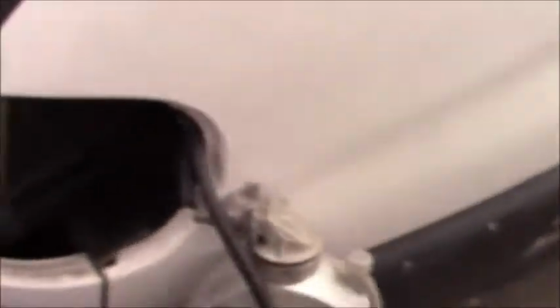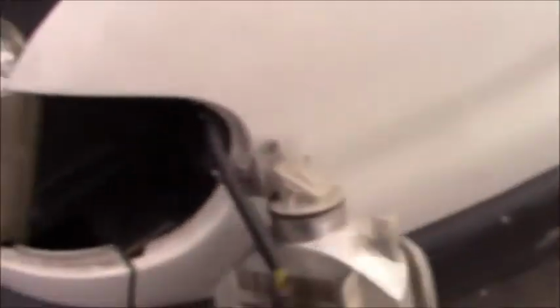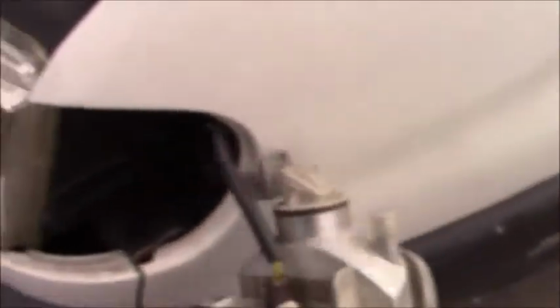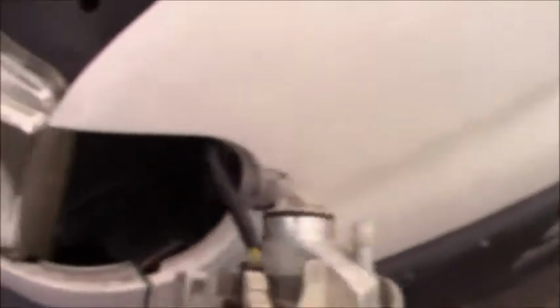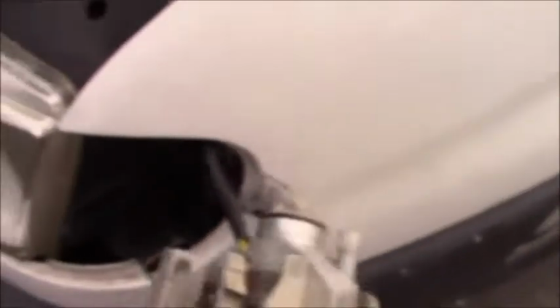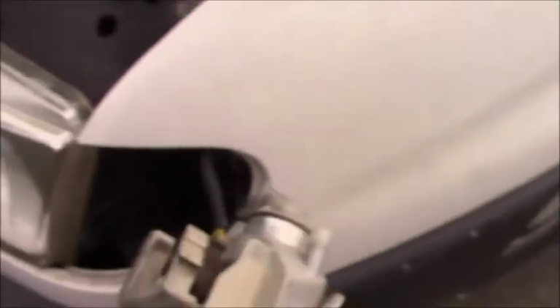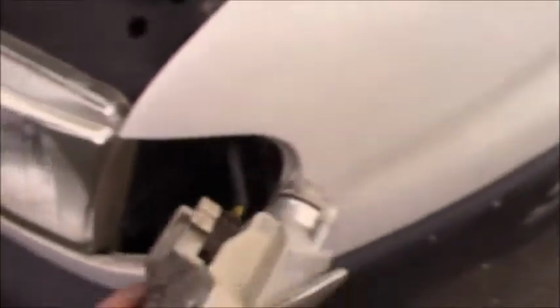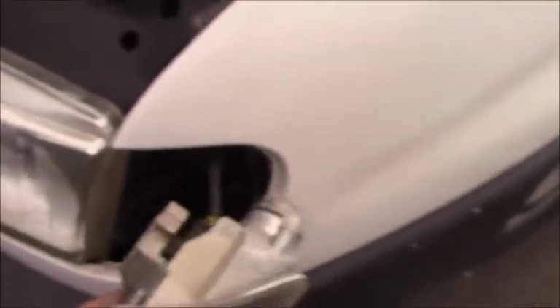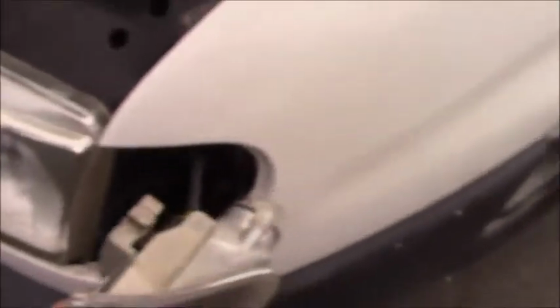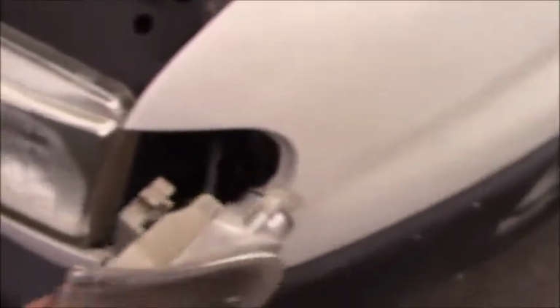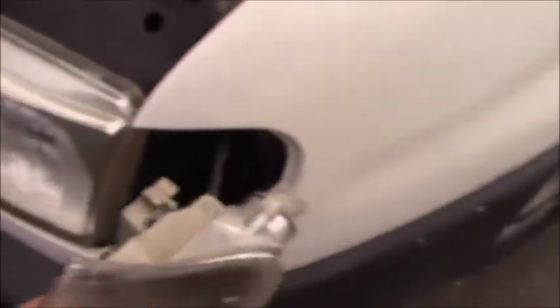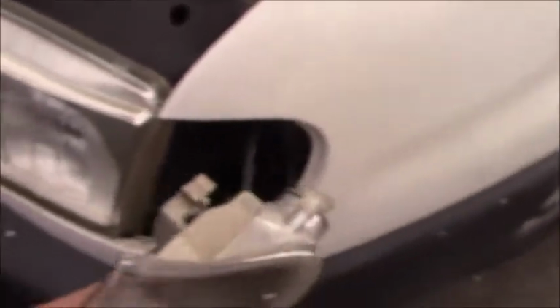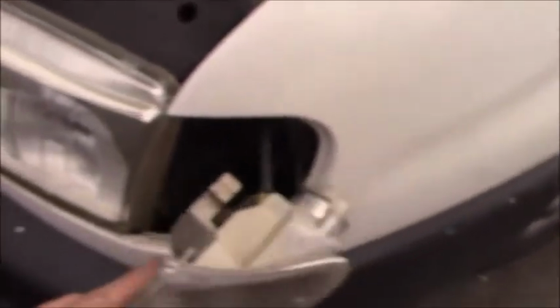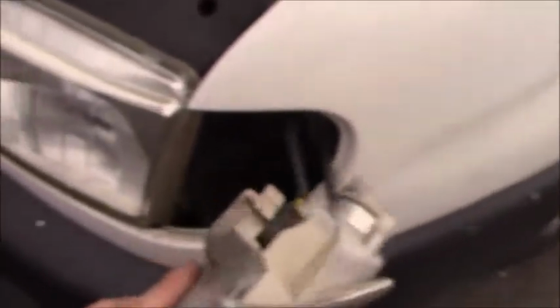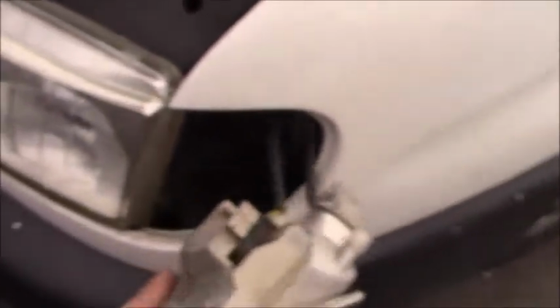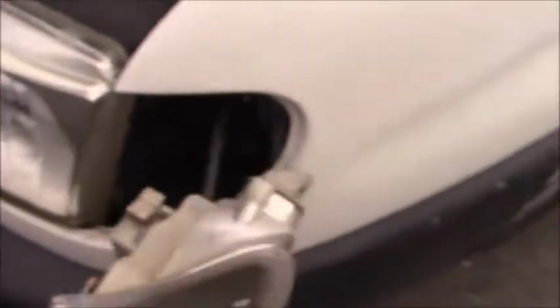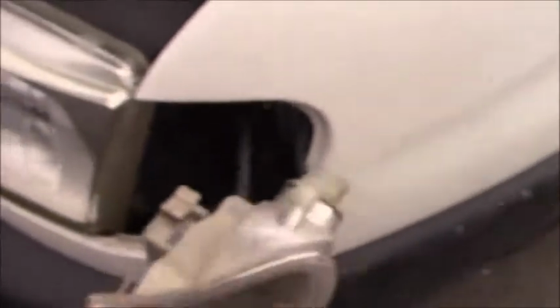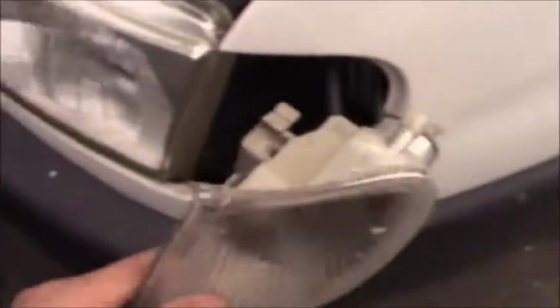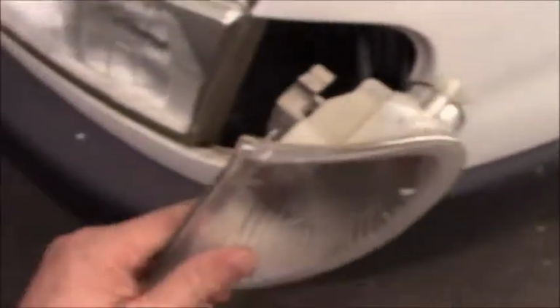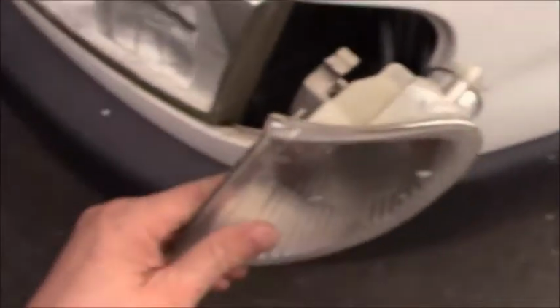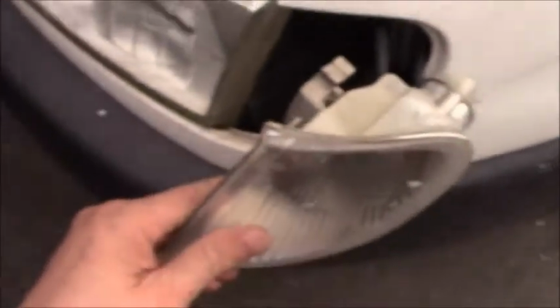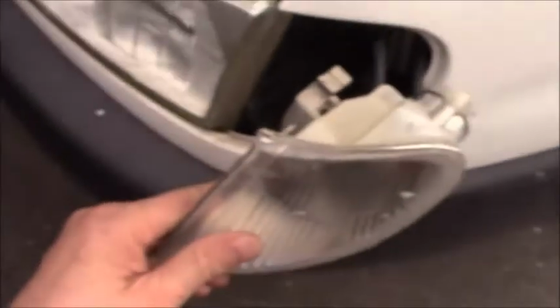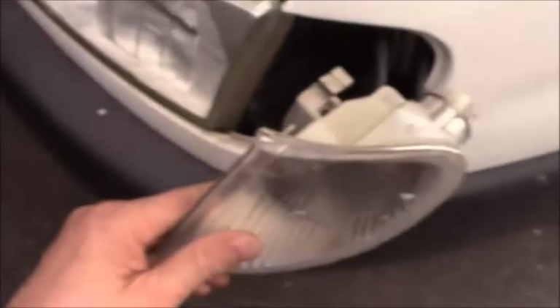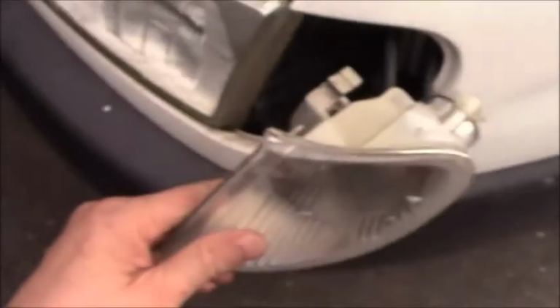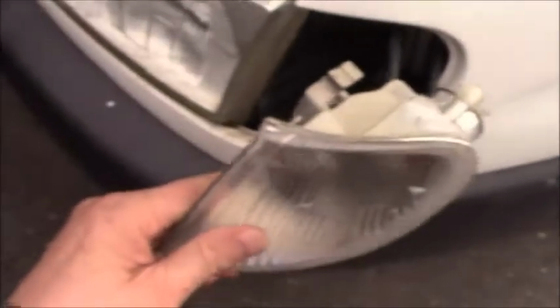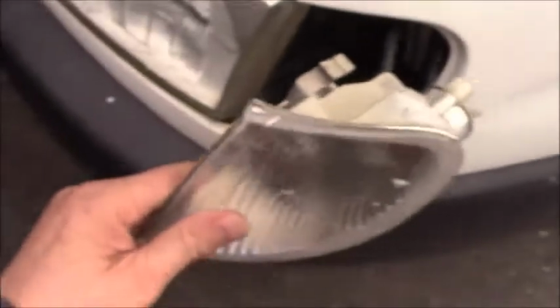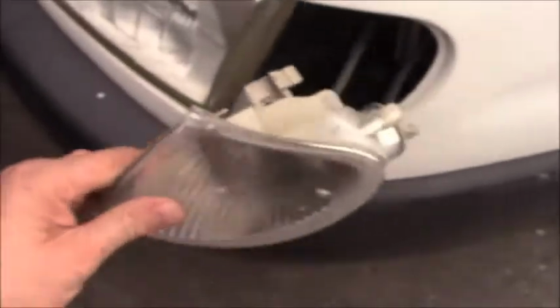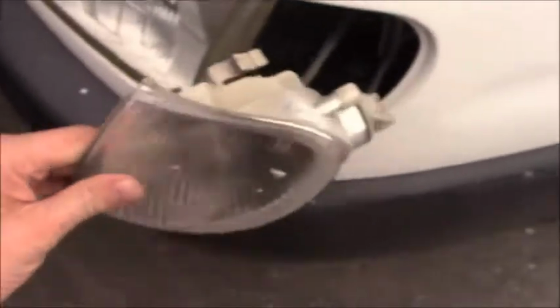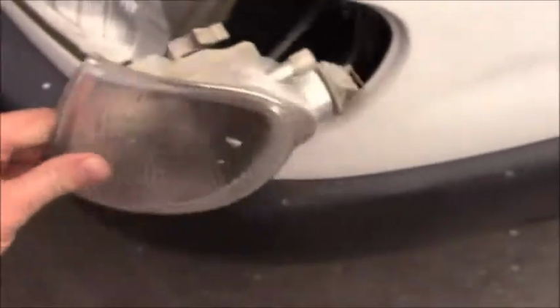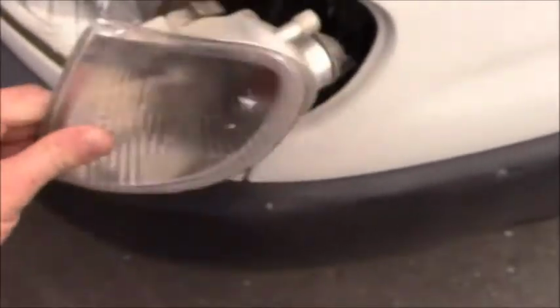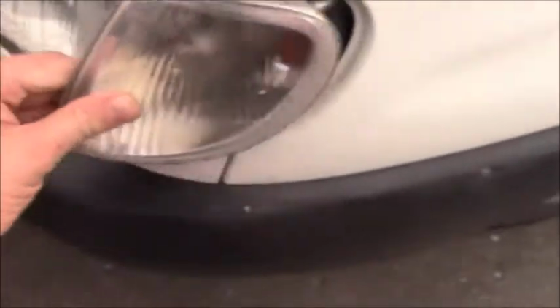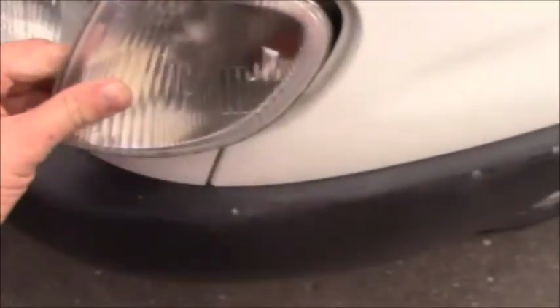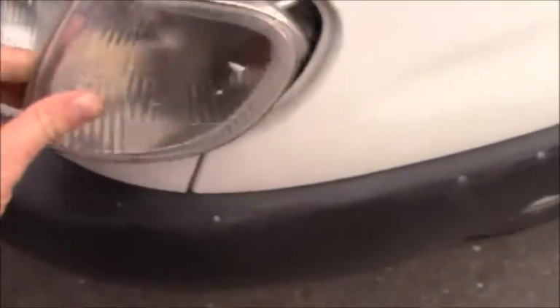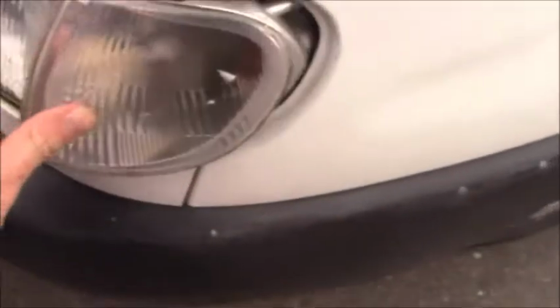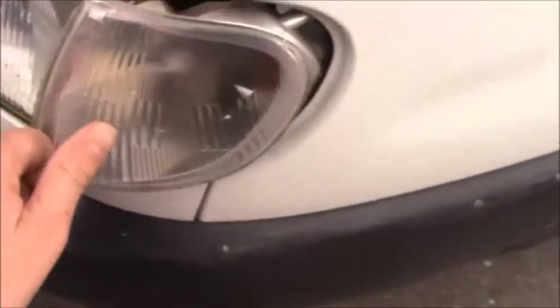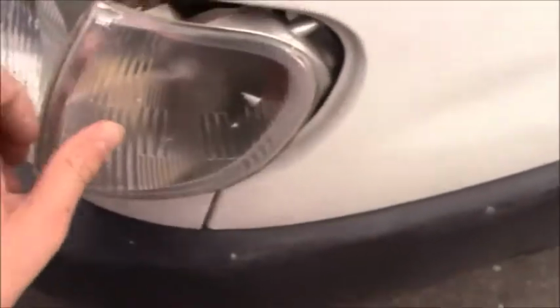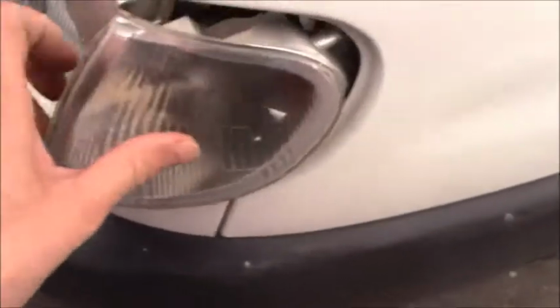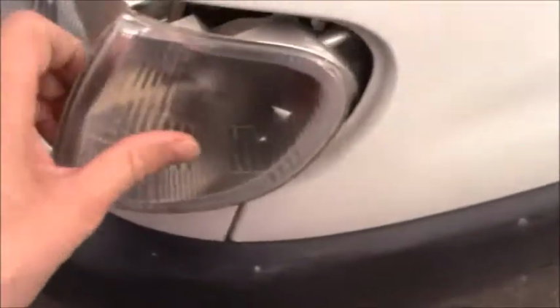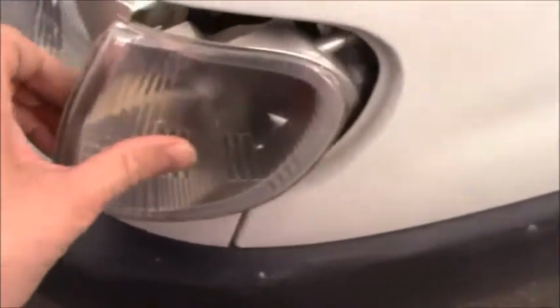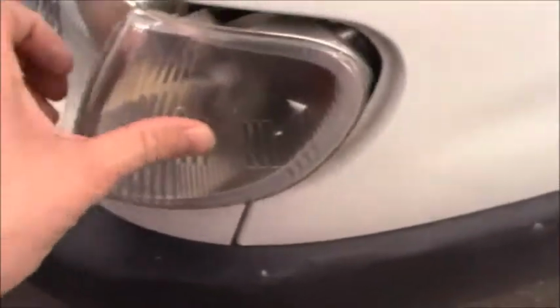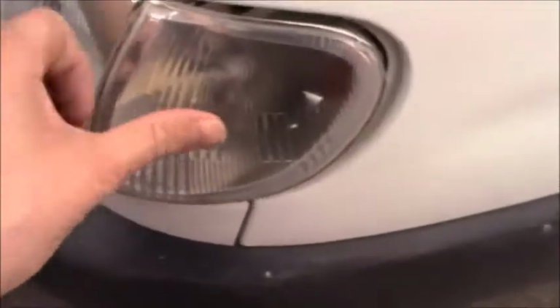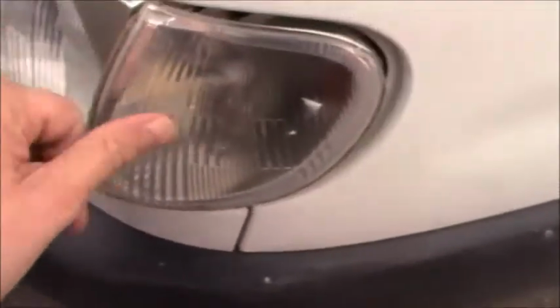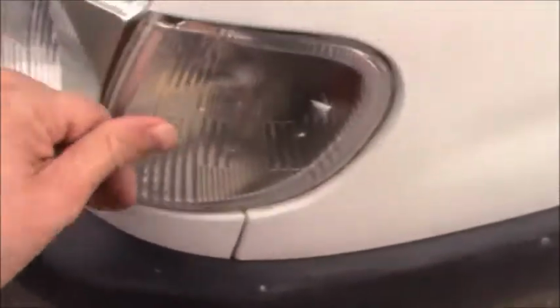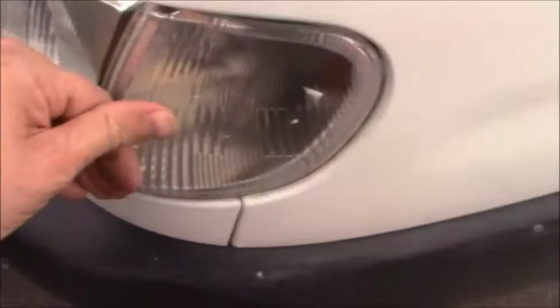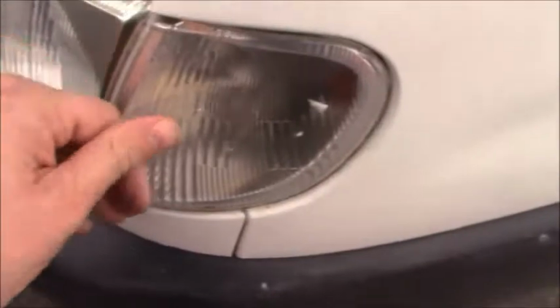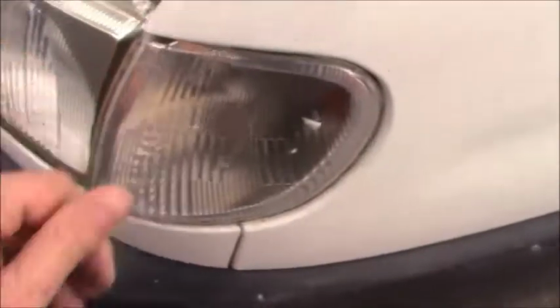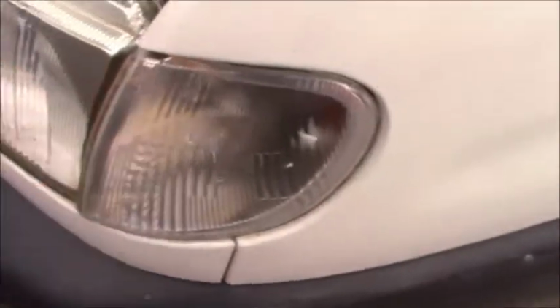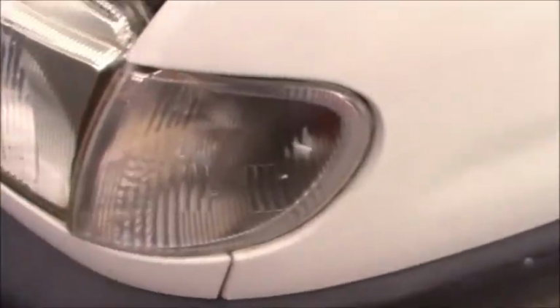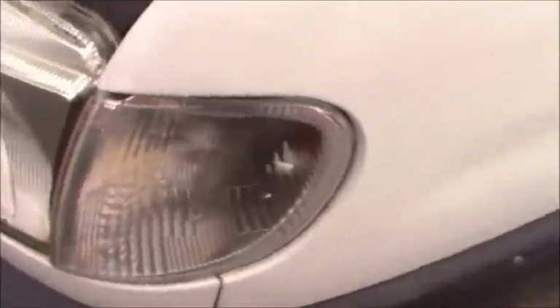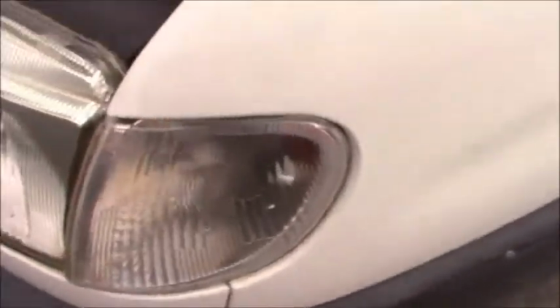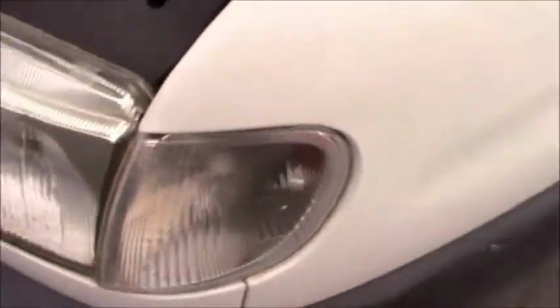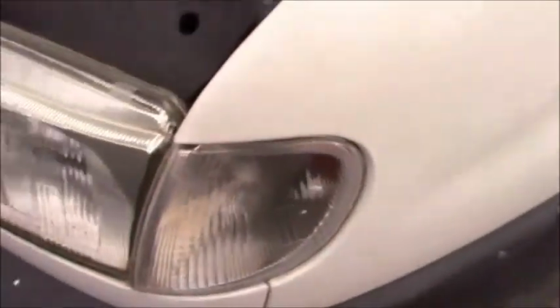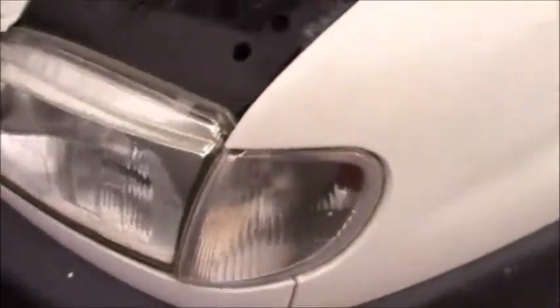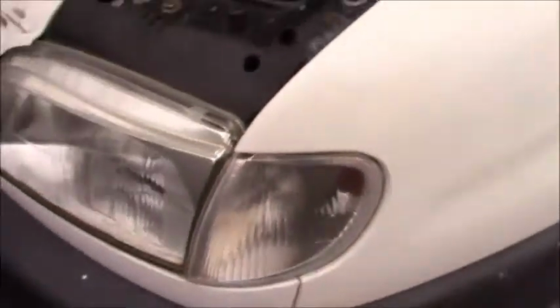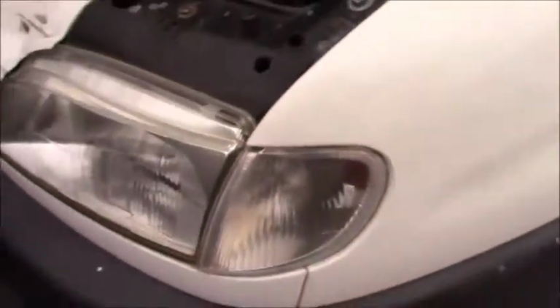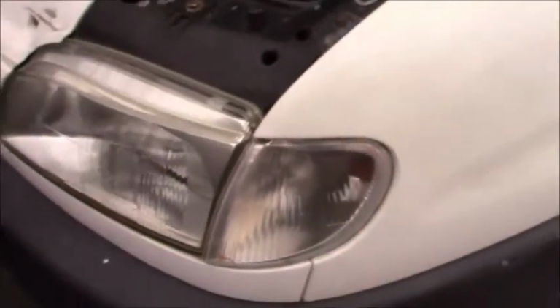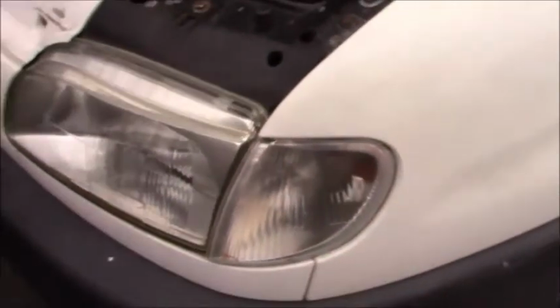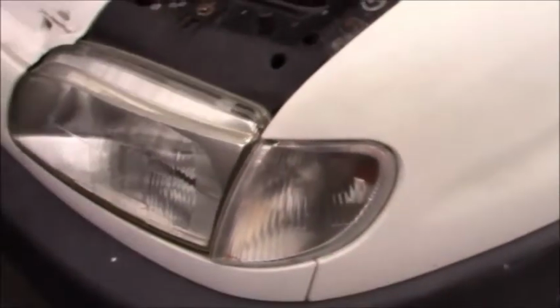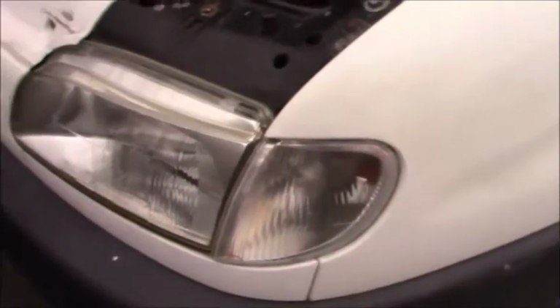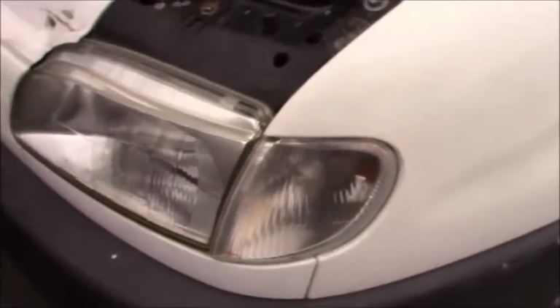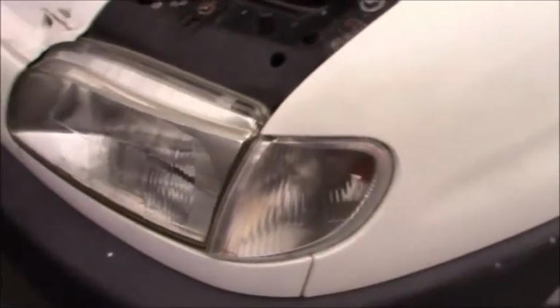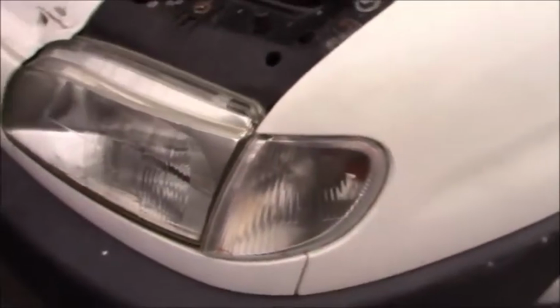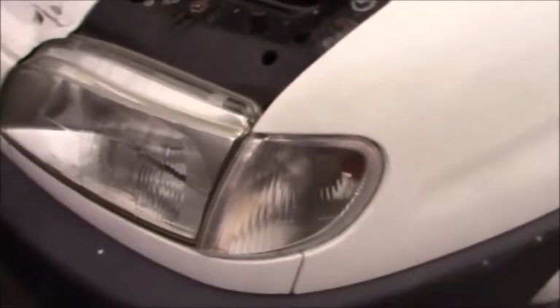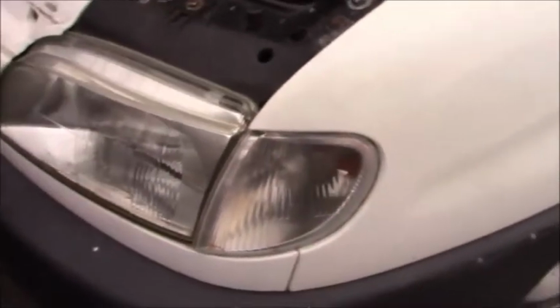That's it, all back together. I'm just going to push it in and slide it in. Job done.